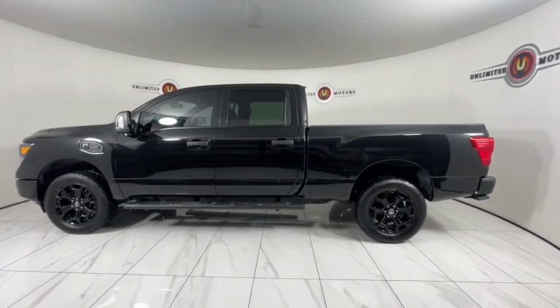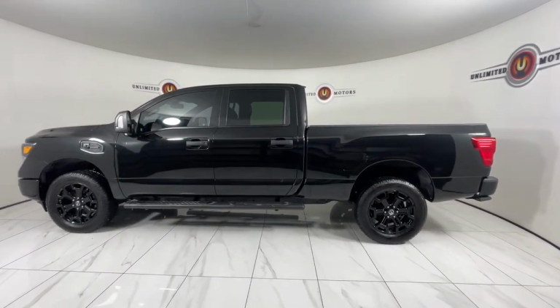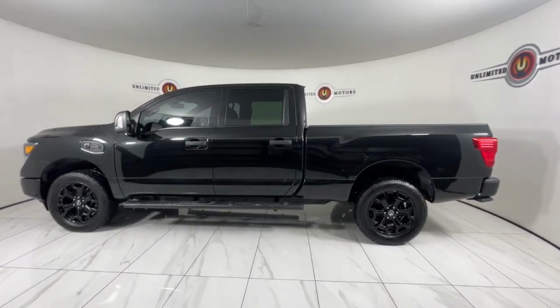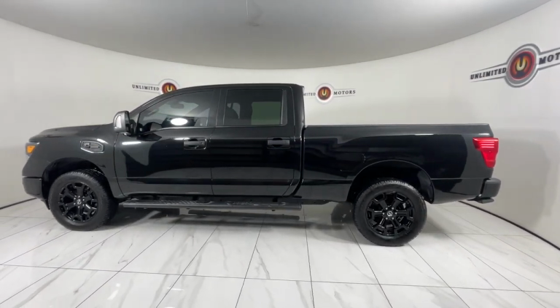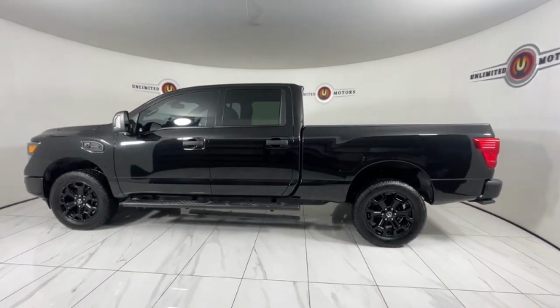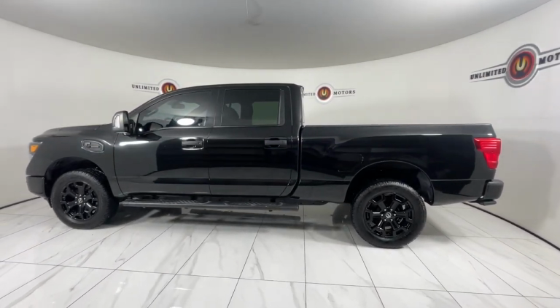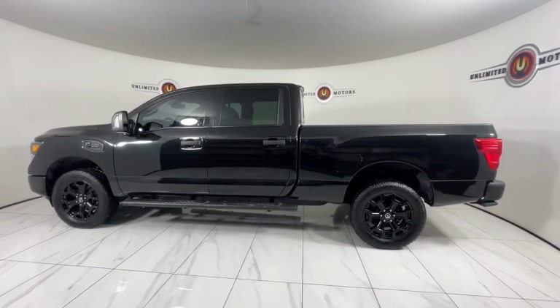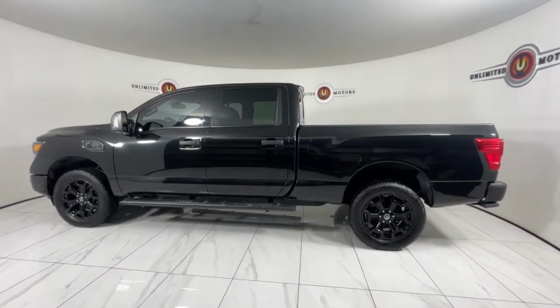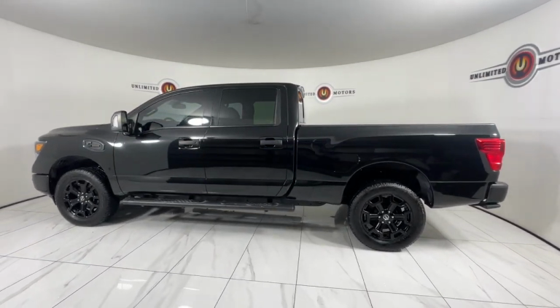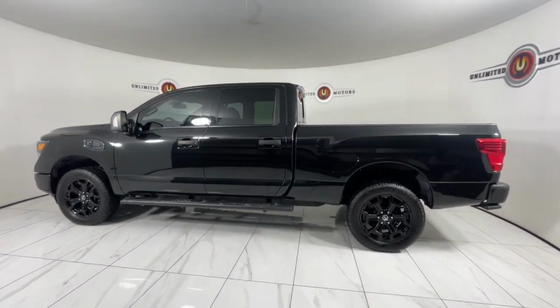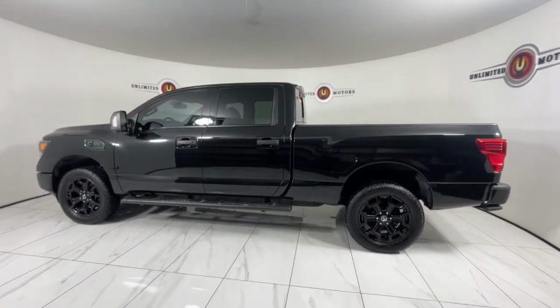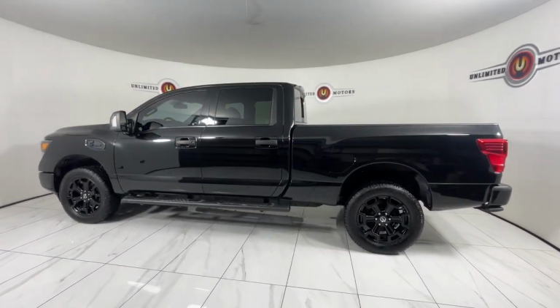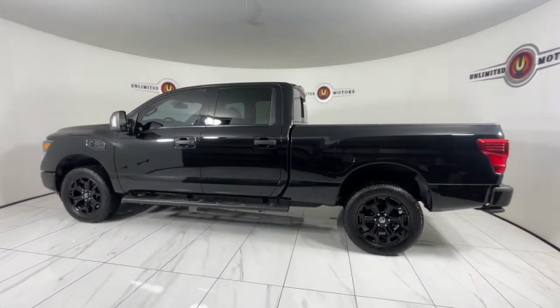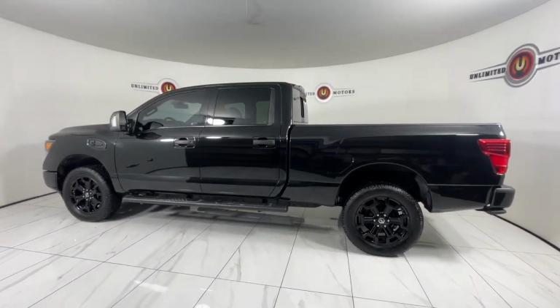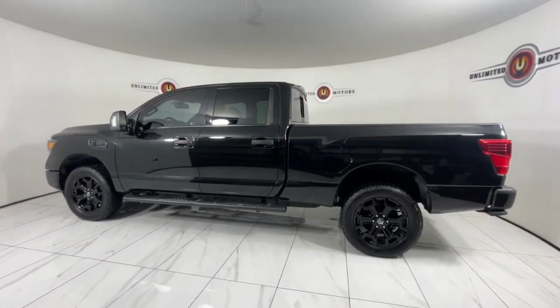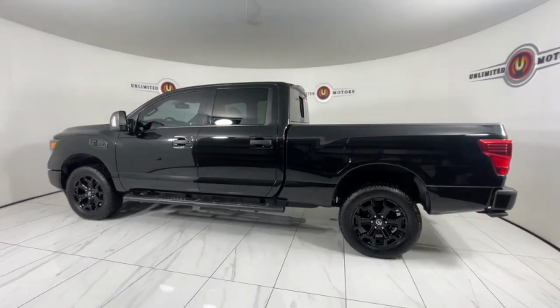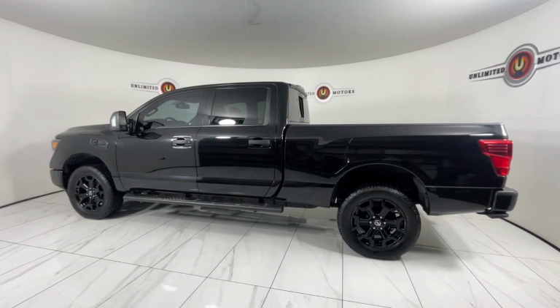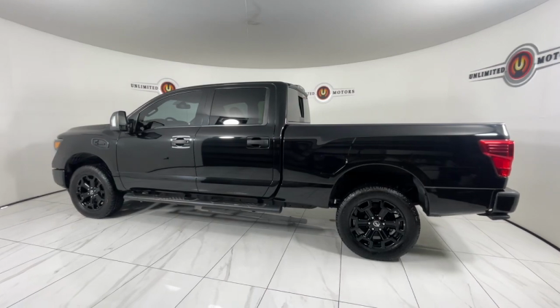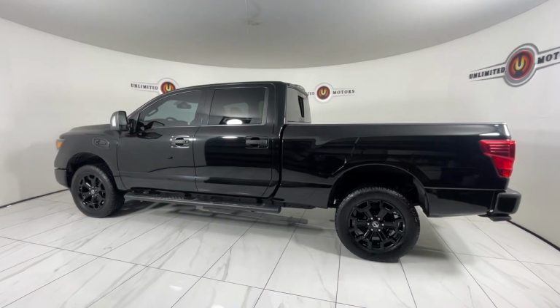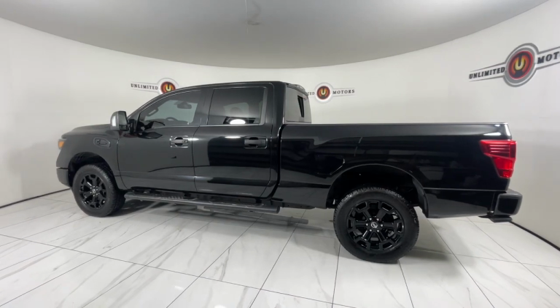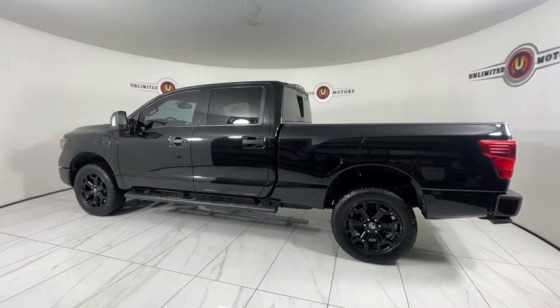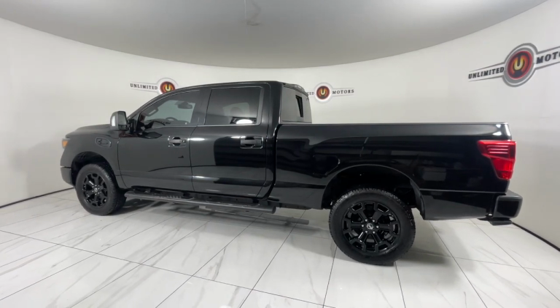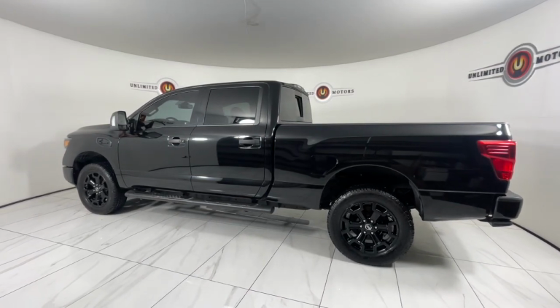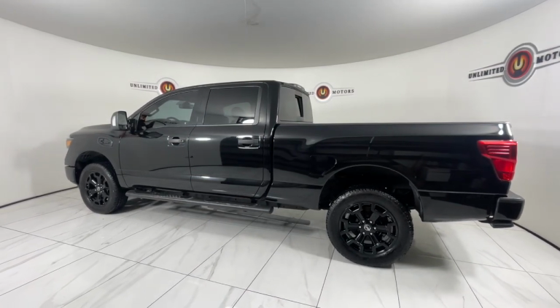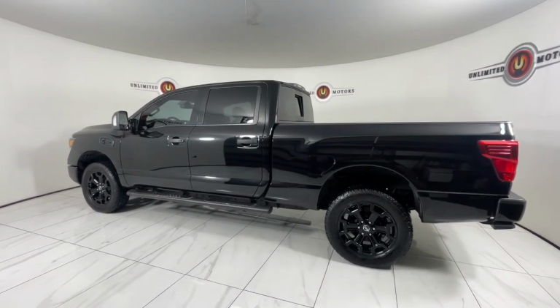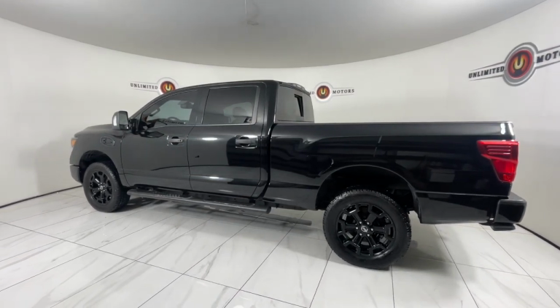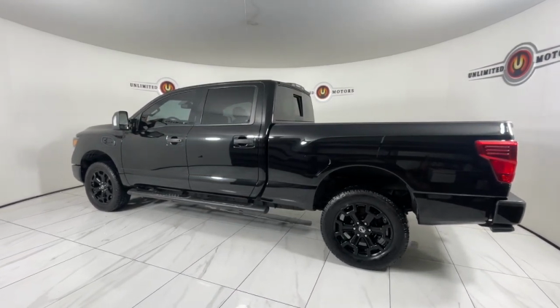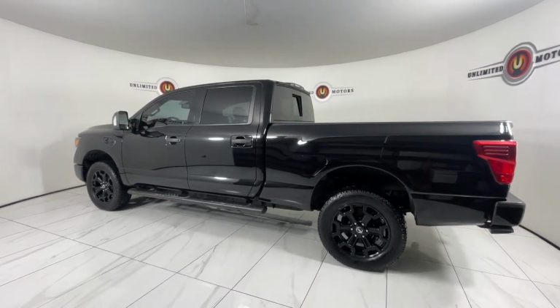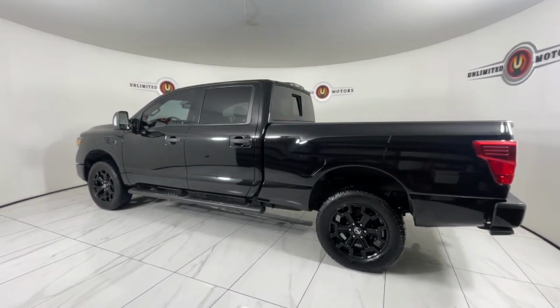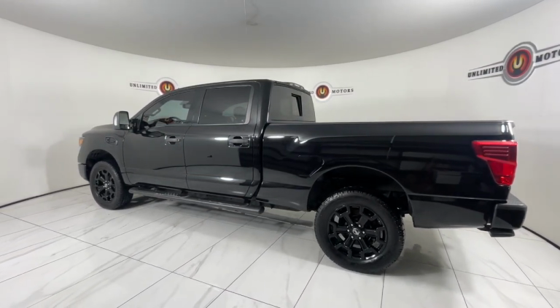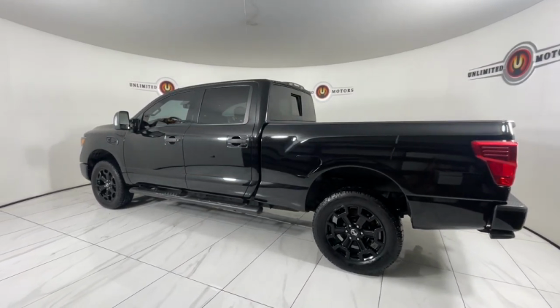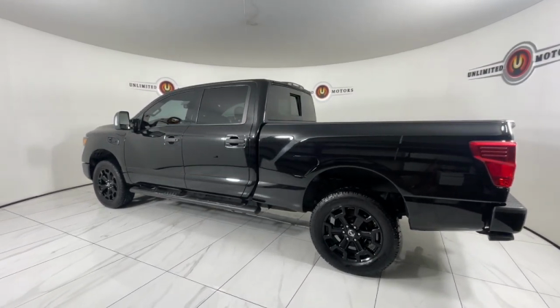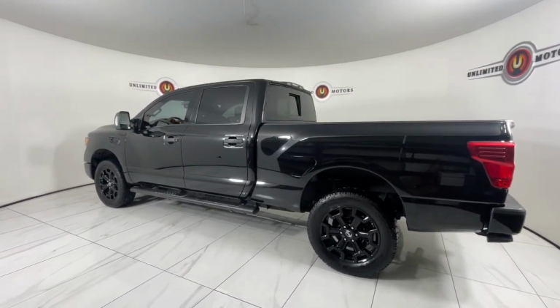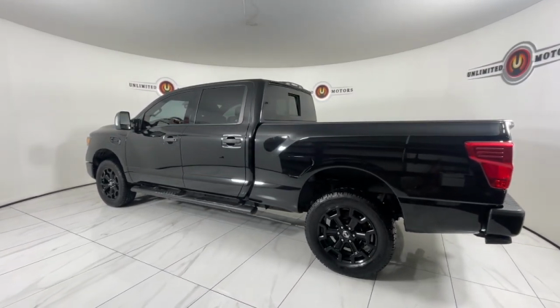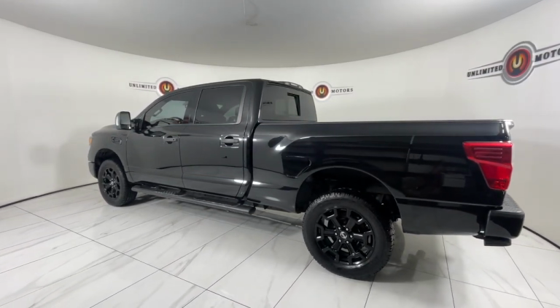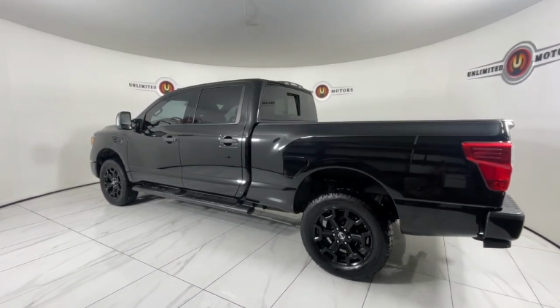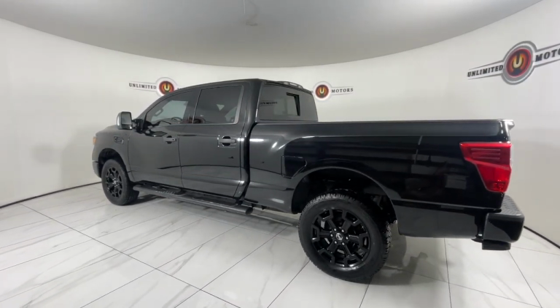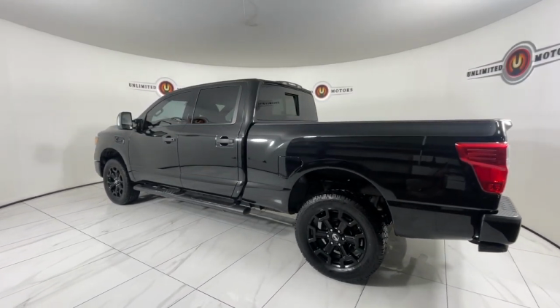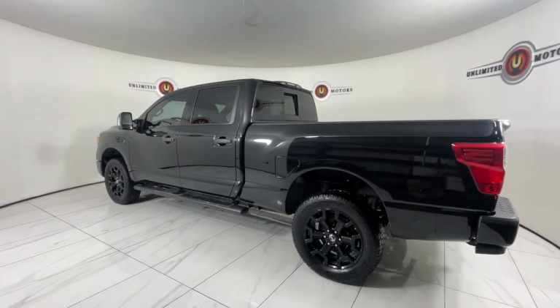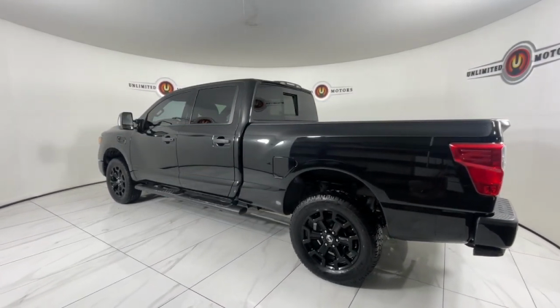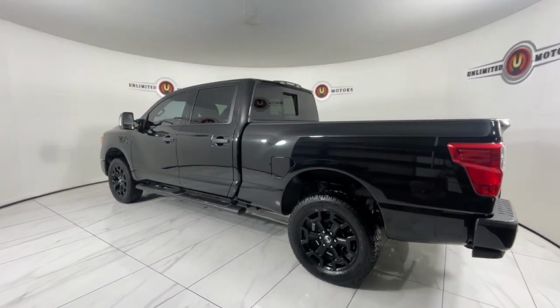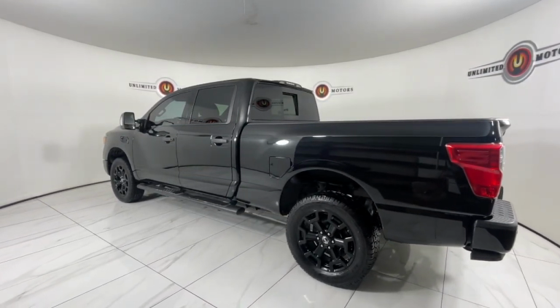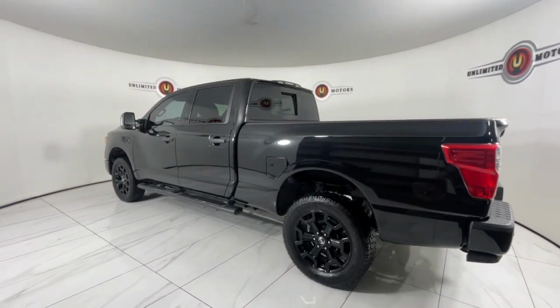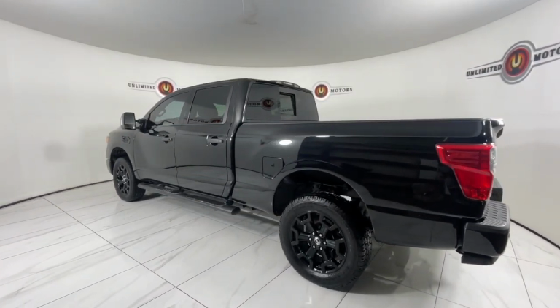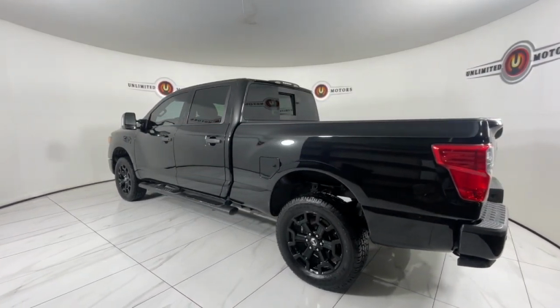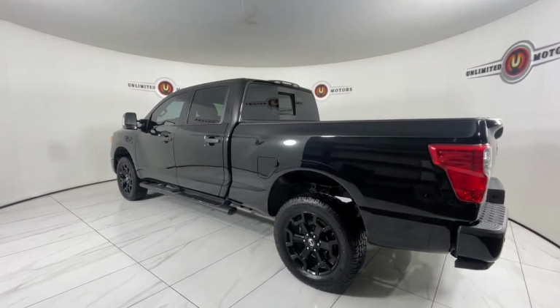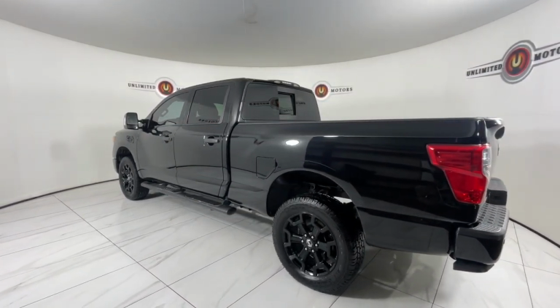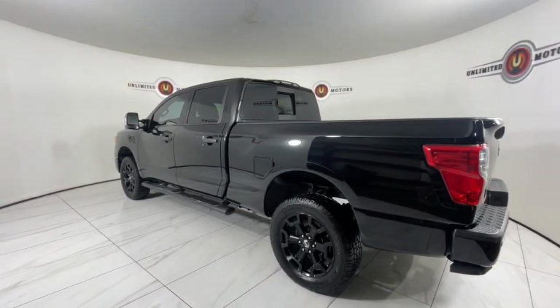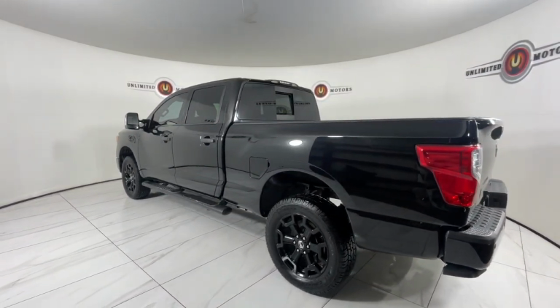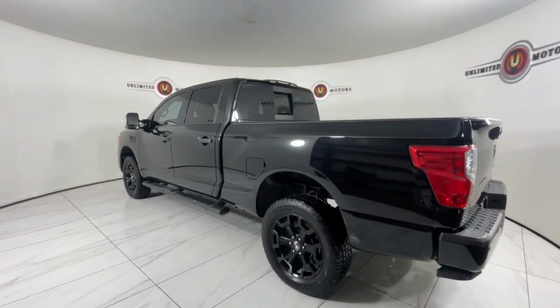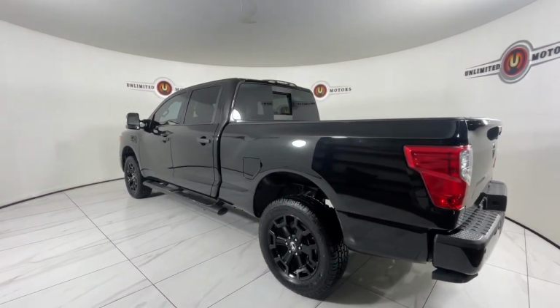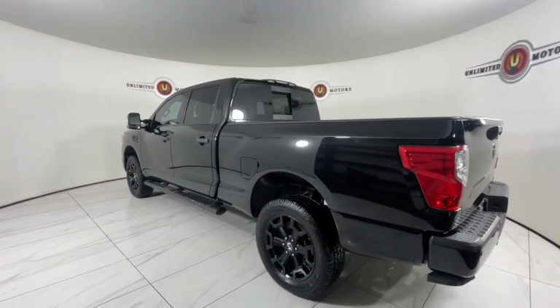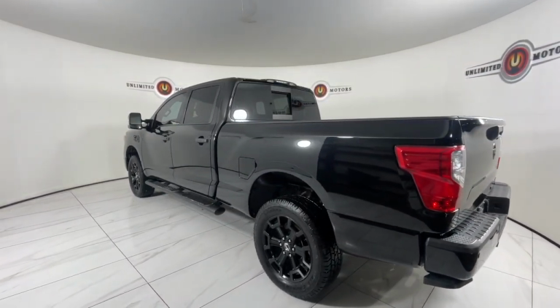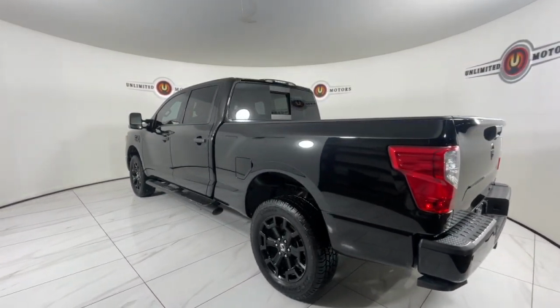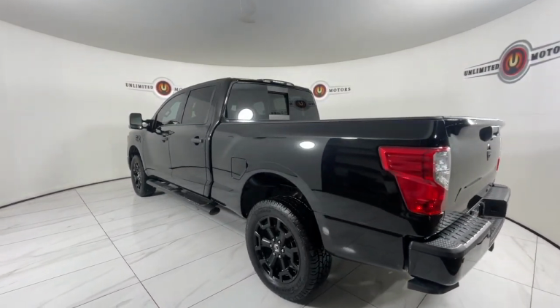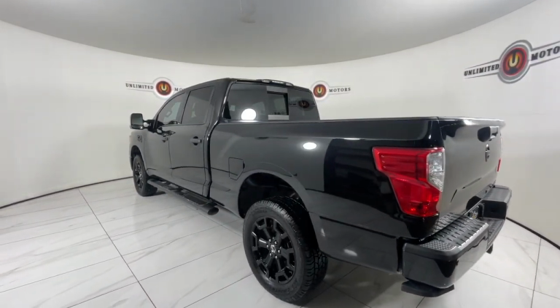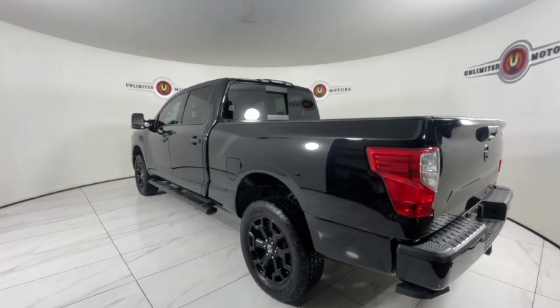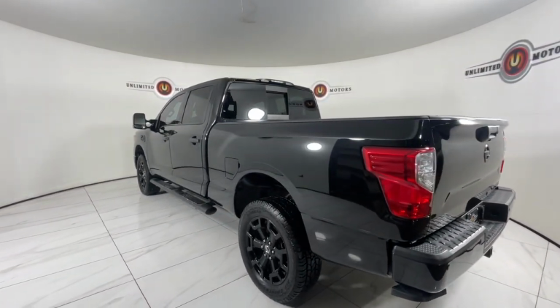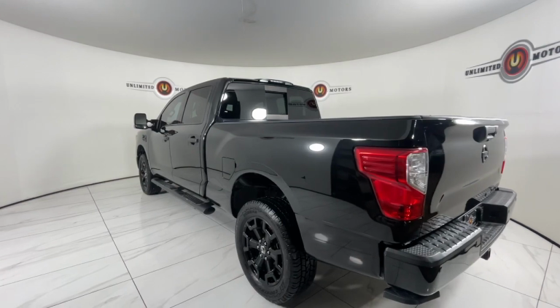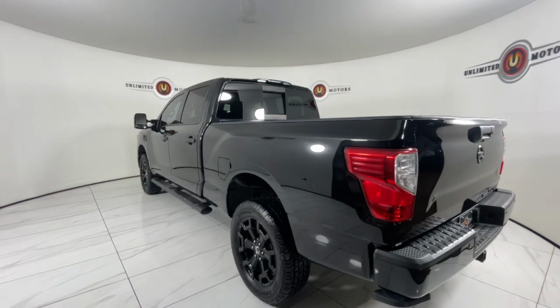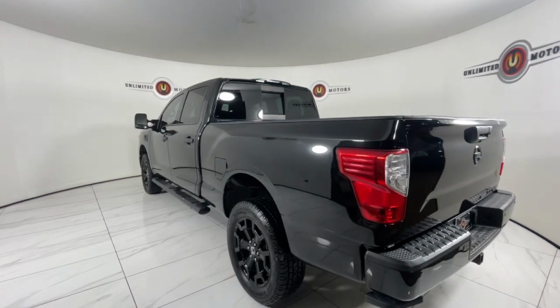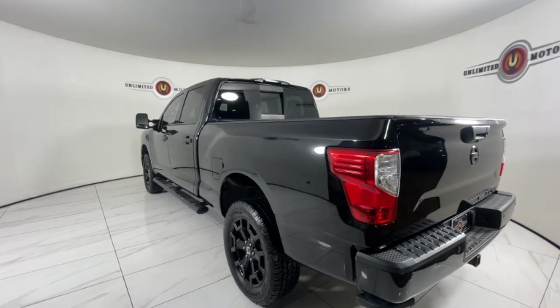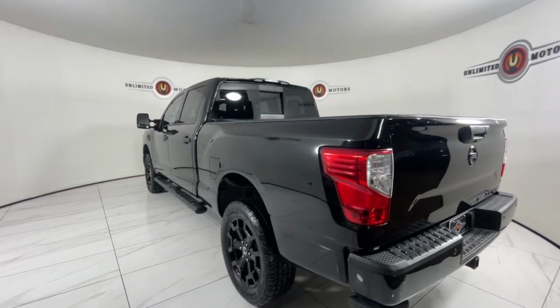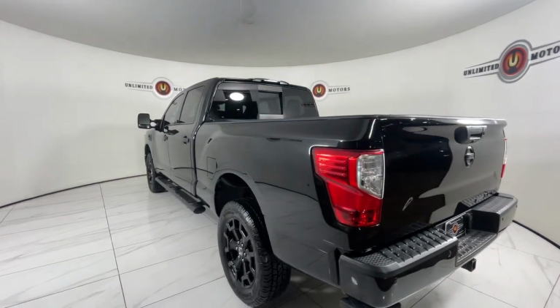These are just some of the great options this vehicle comes with: keyless entry. Feel the exhilaration of full-size power in this Titan.